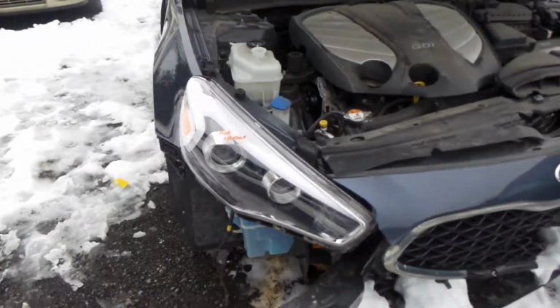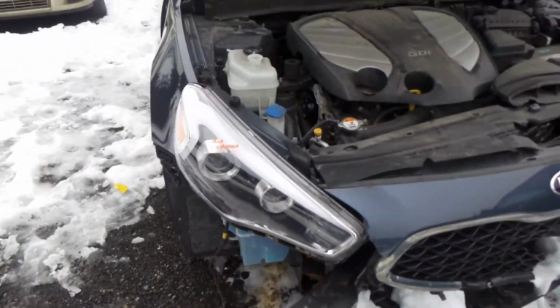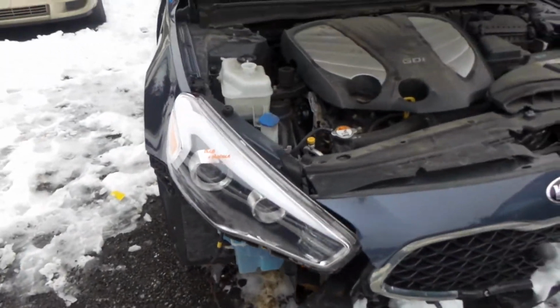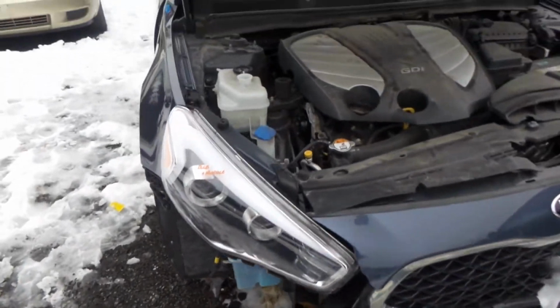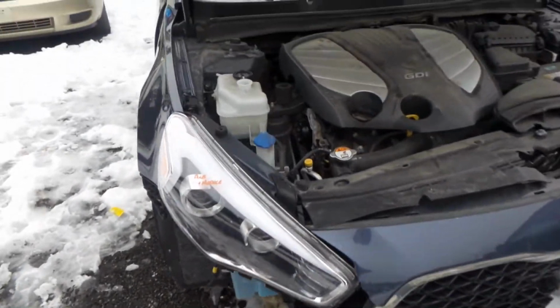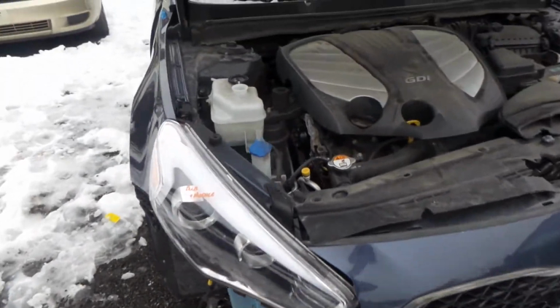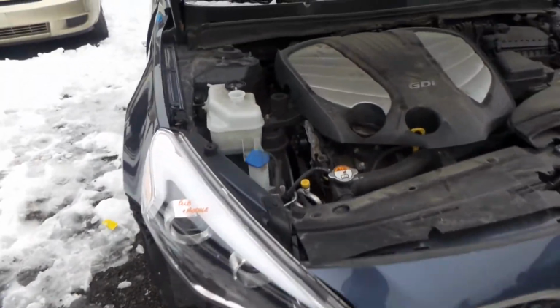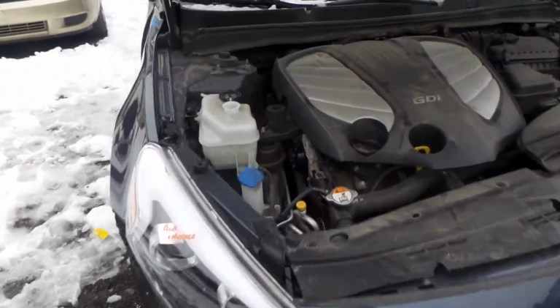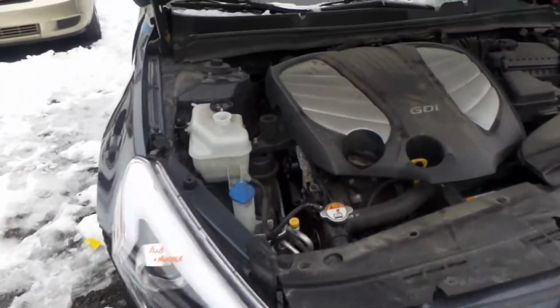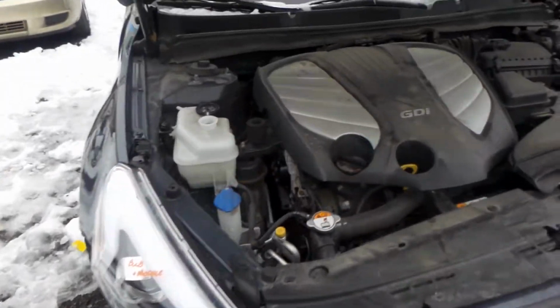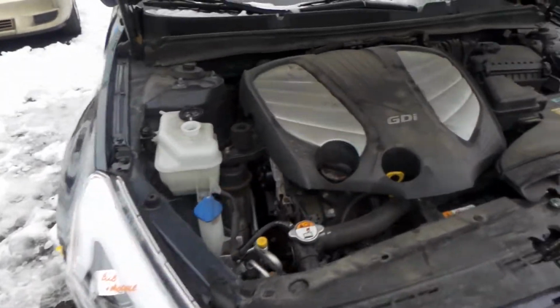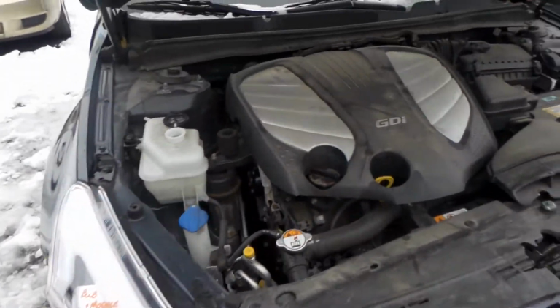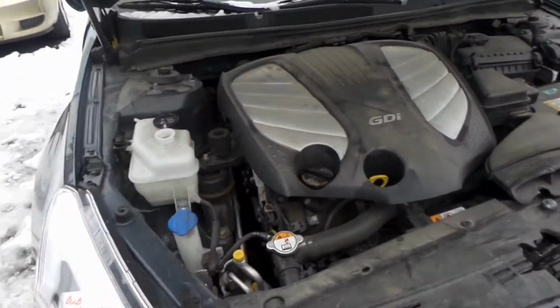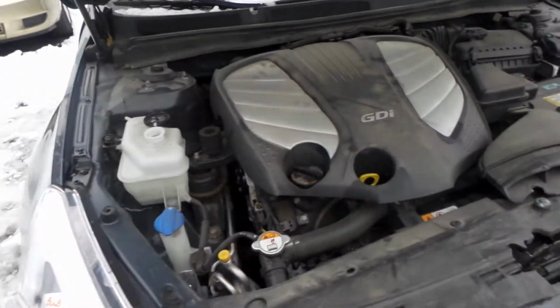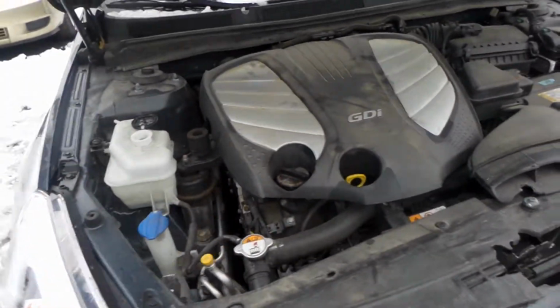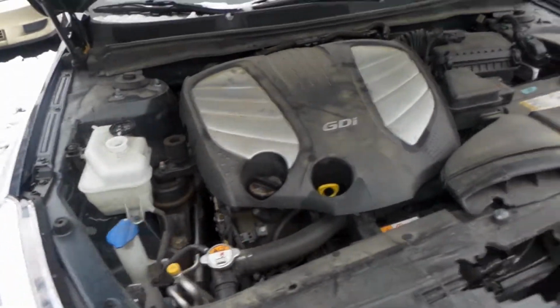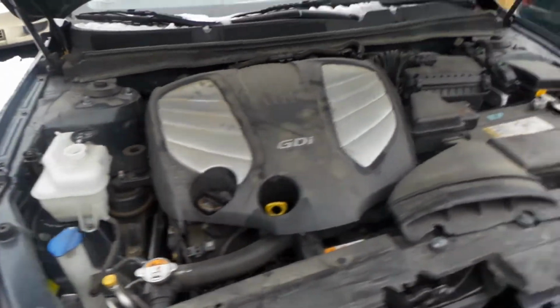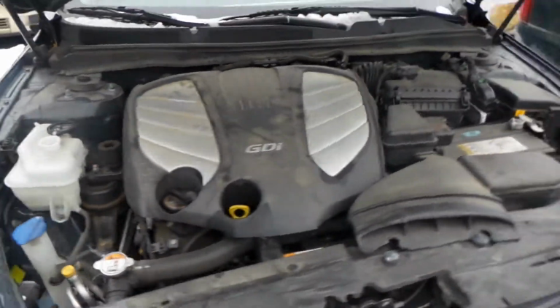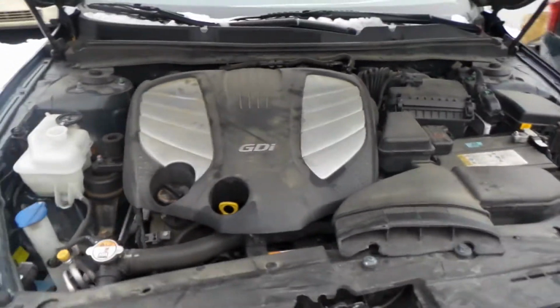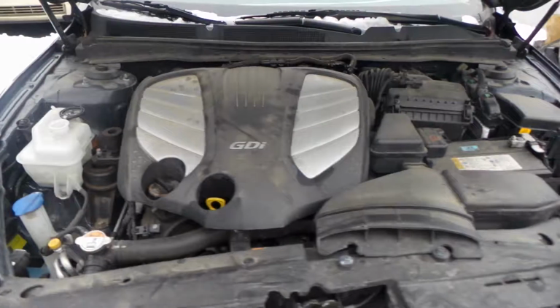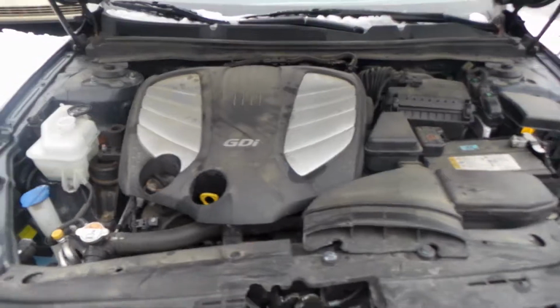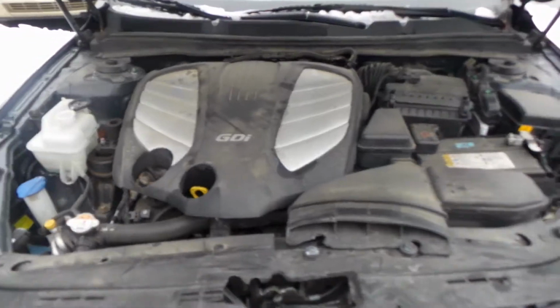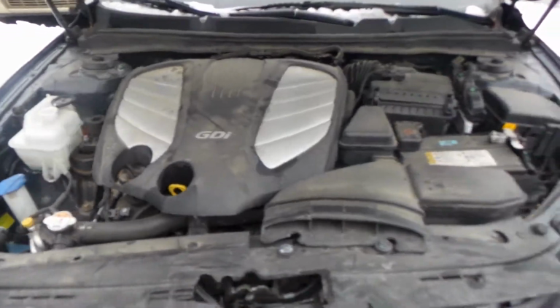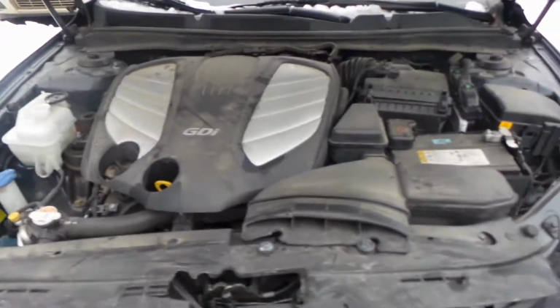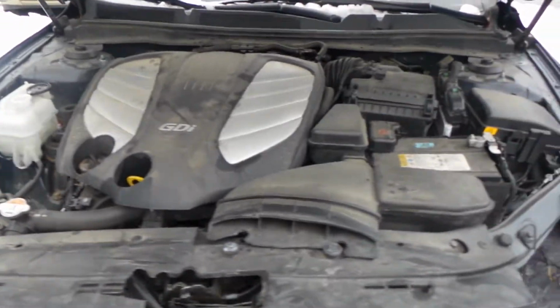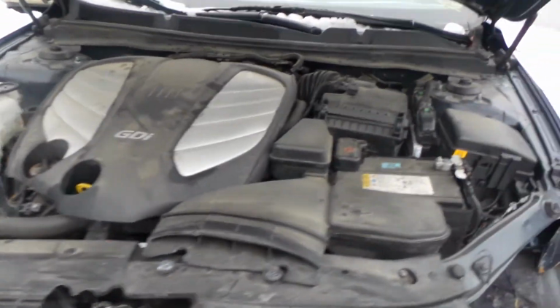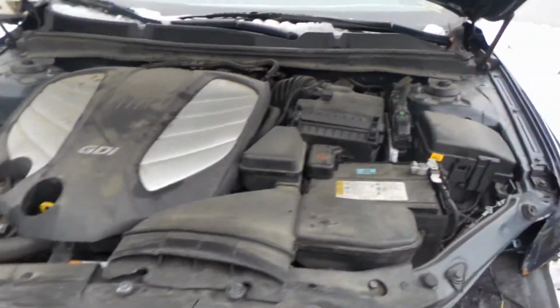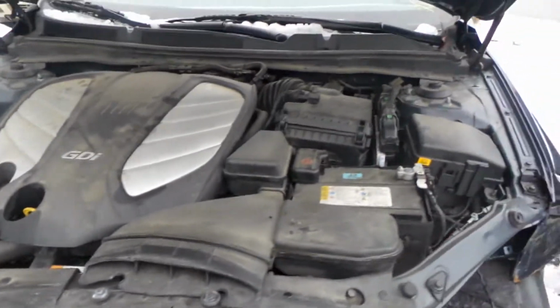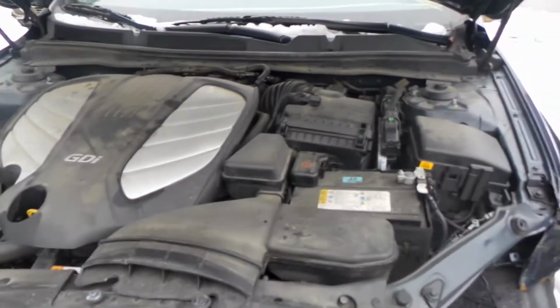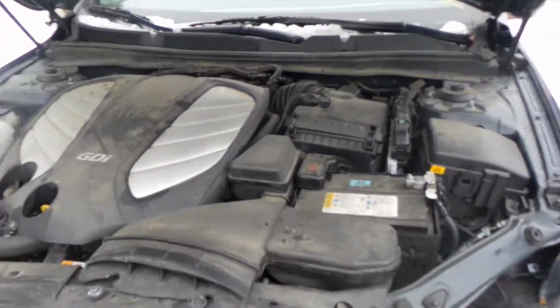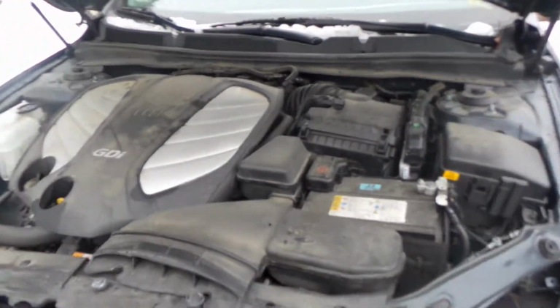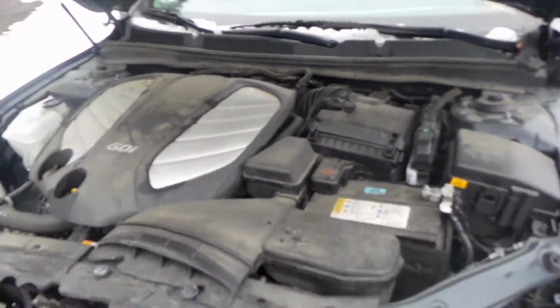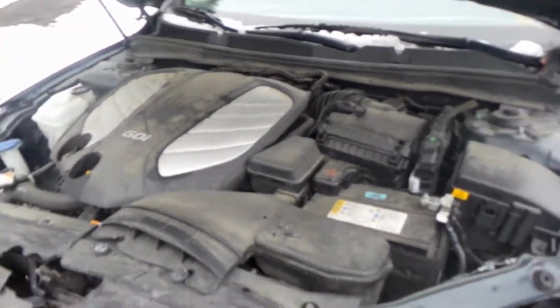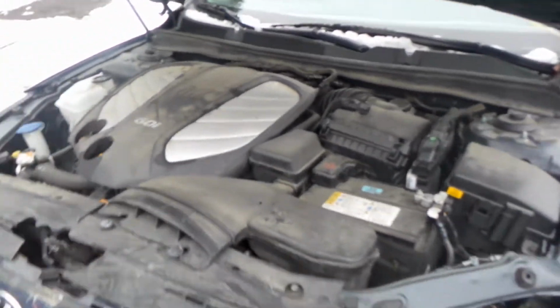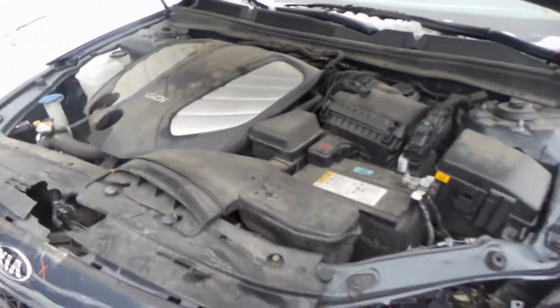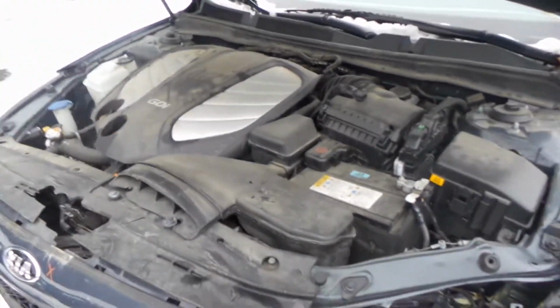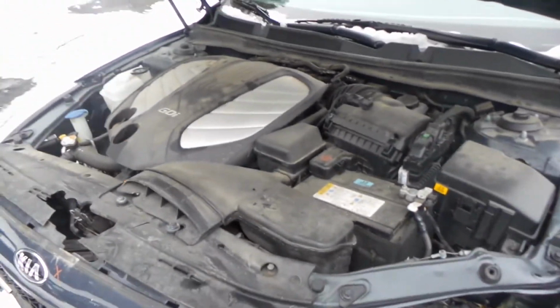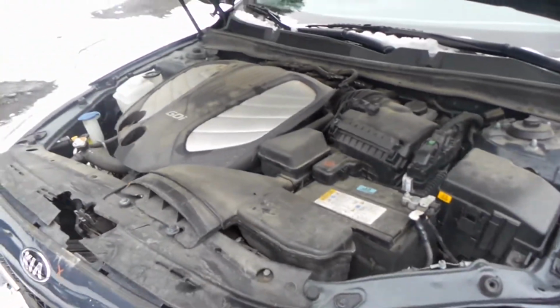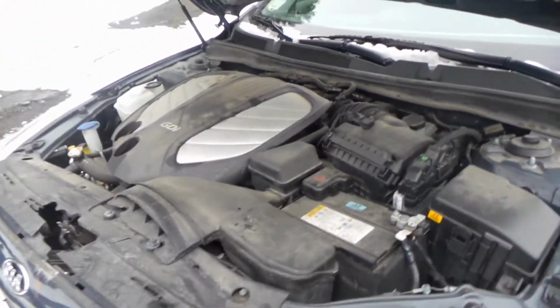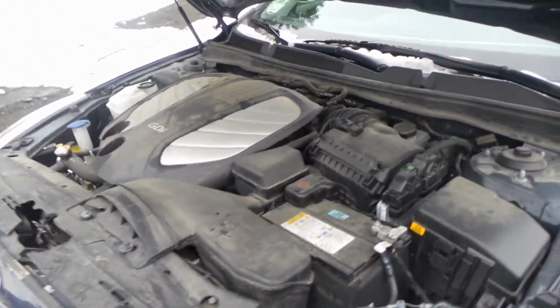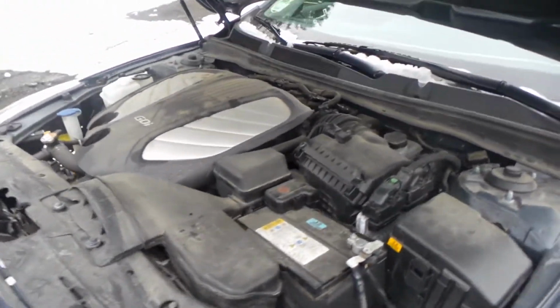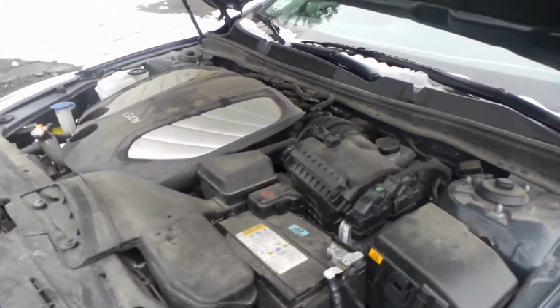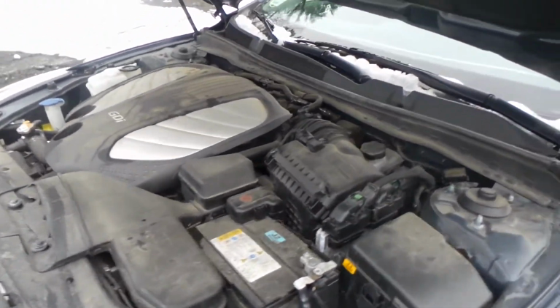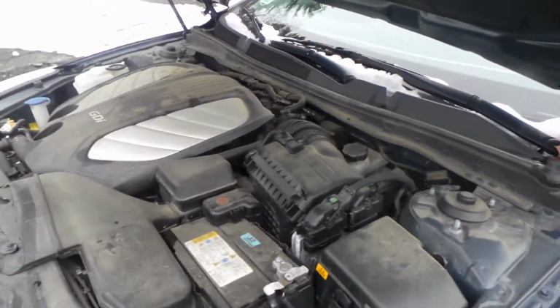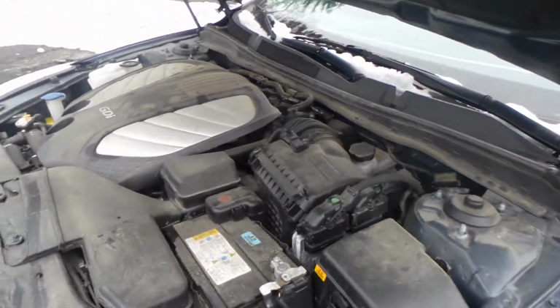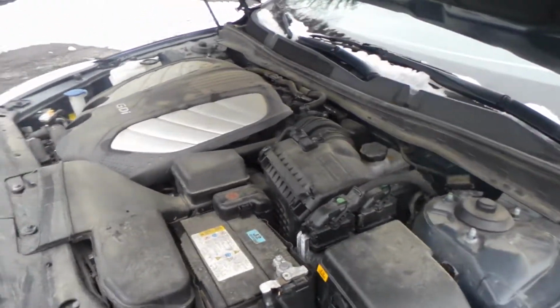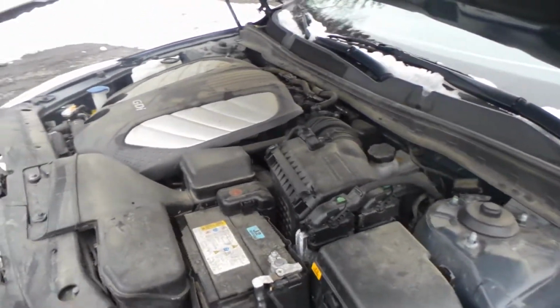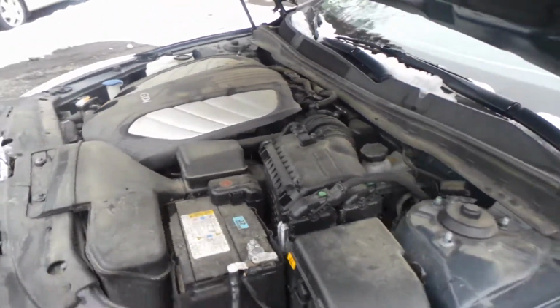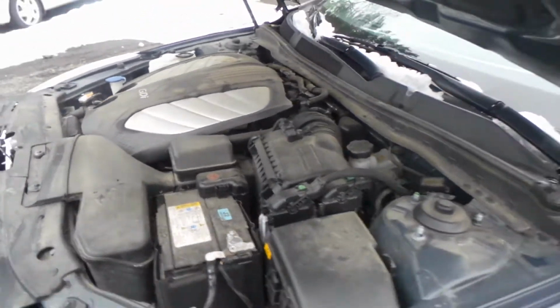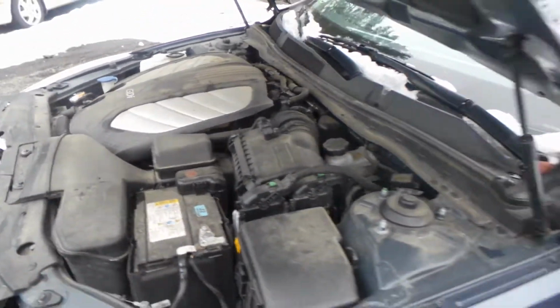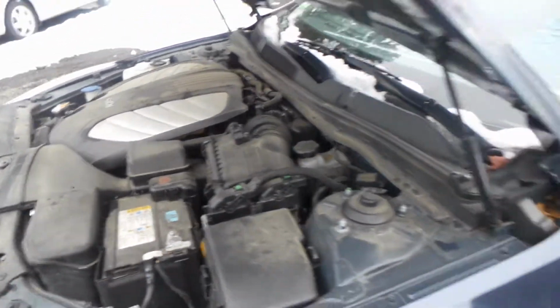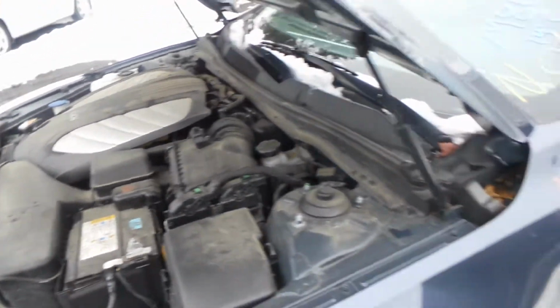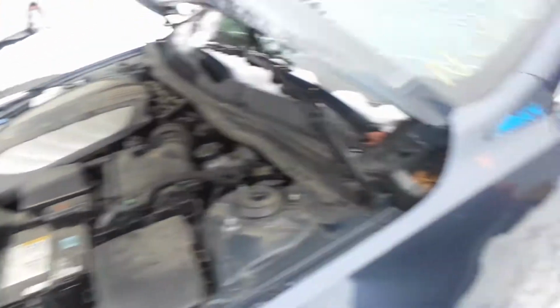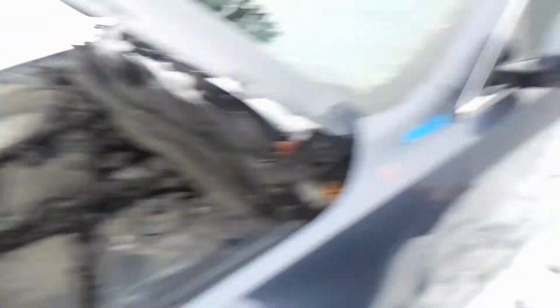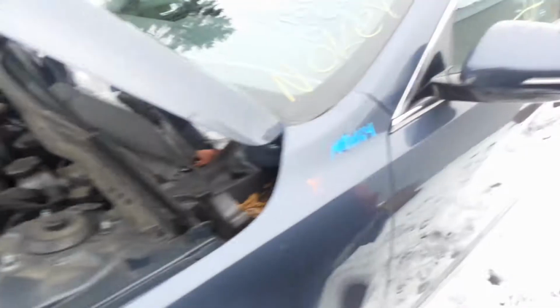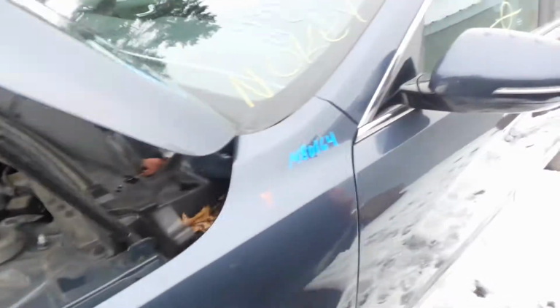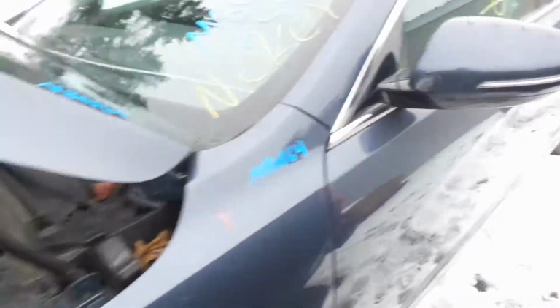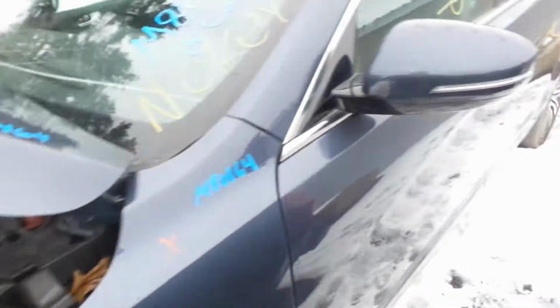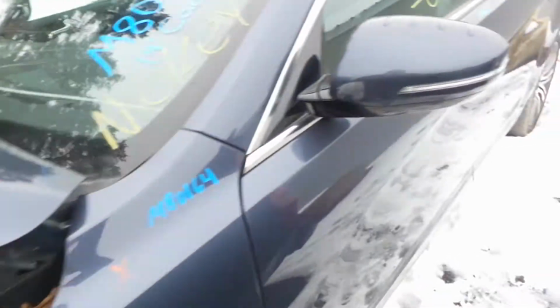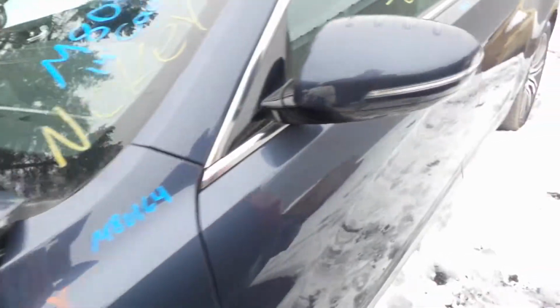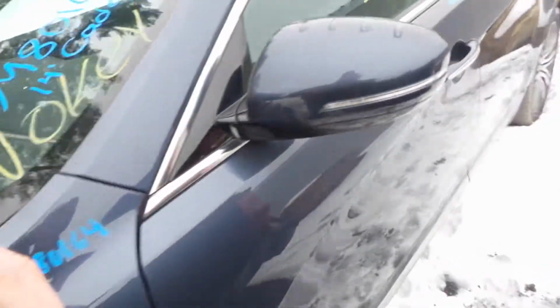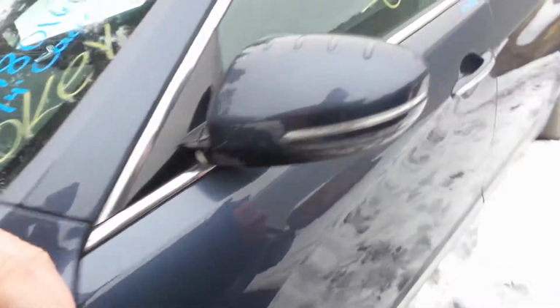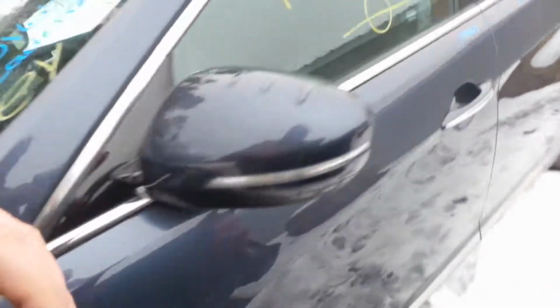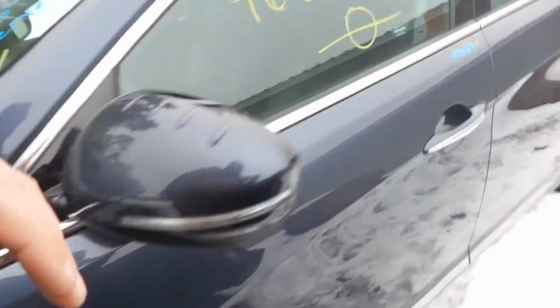This does have a good engine; however, we do not have a key, so we can't run it. This is an automatic and a front-wheel drive.